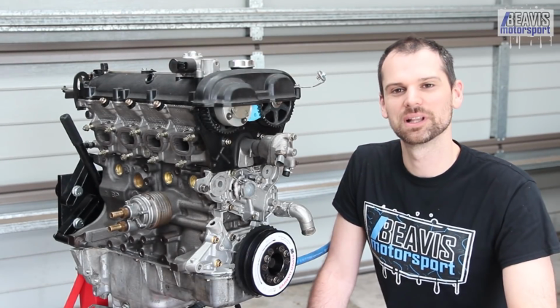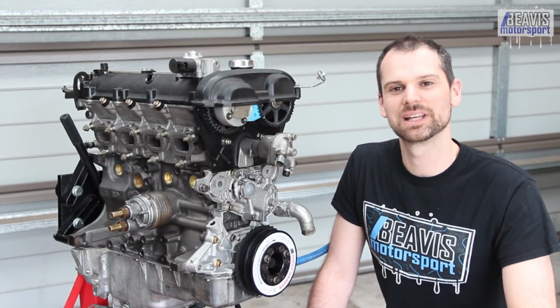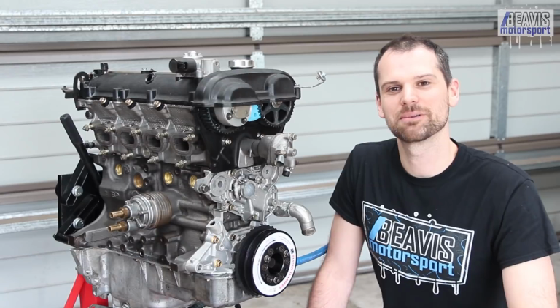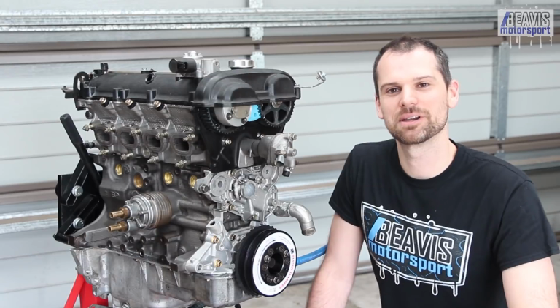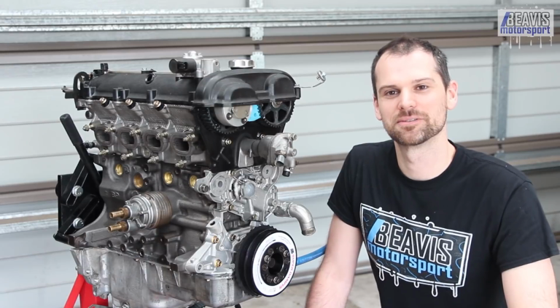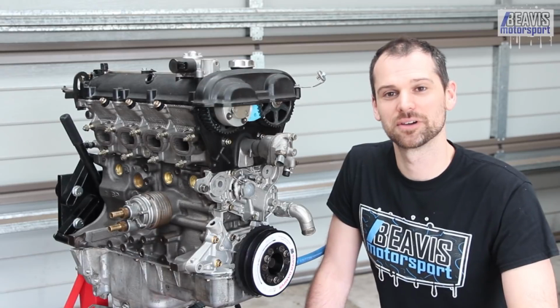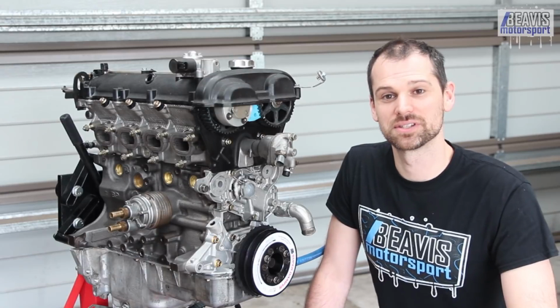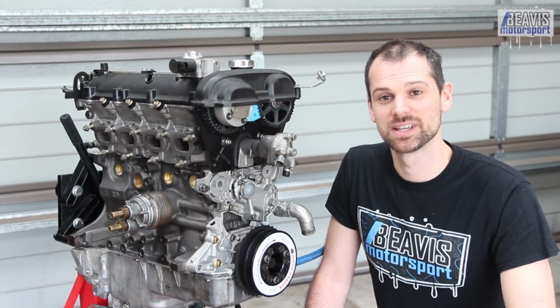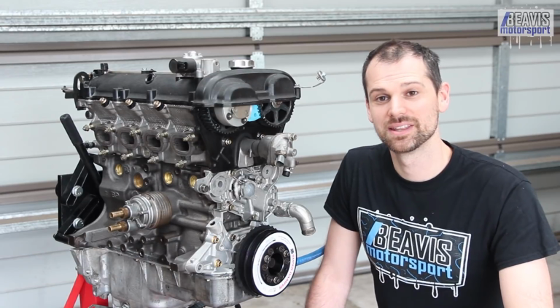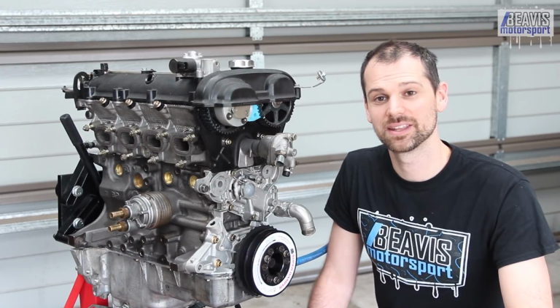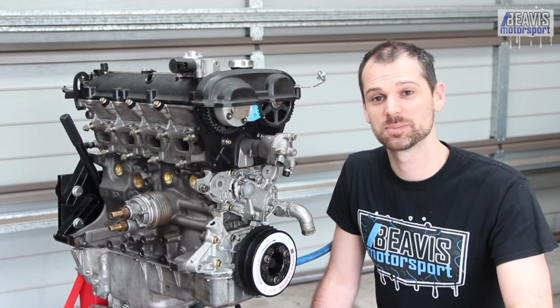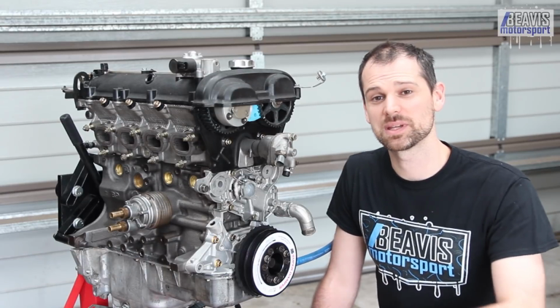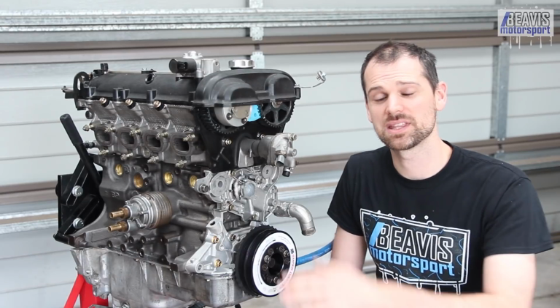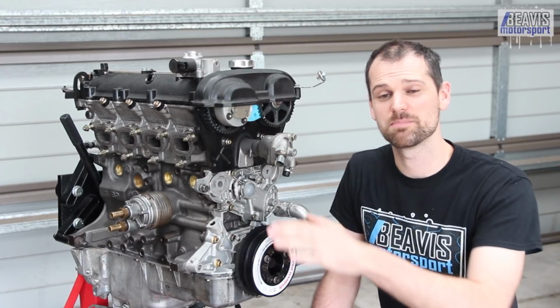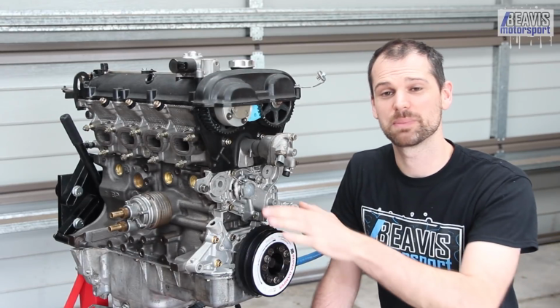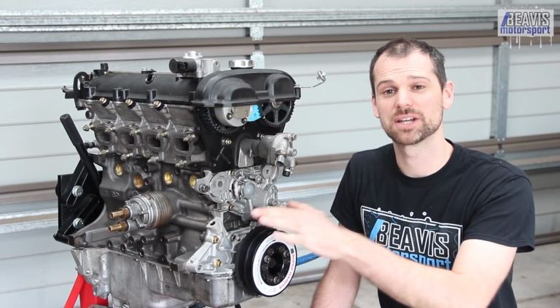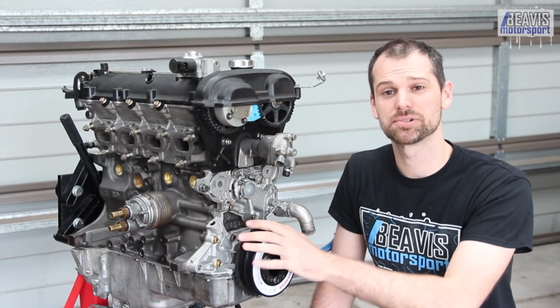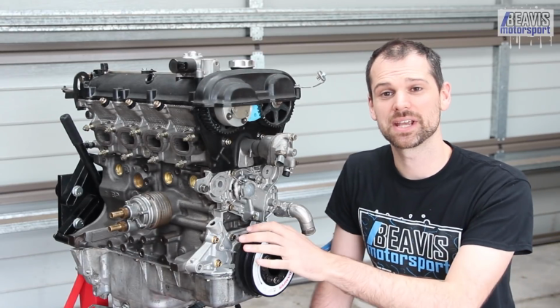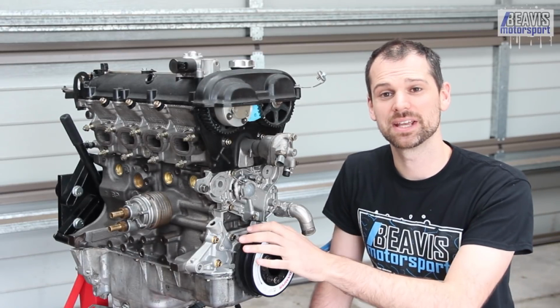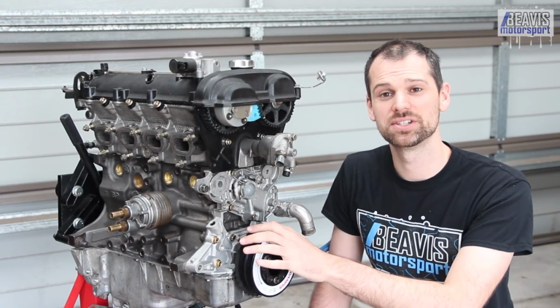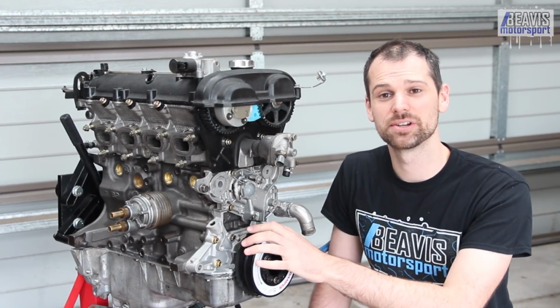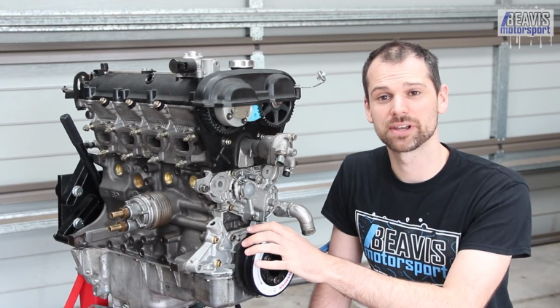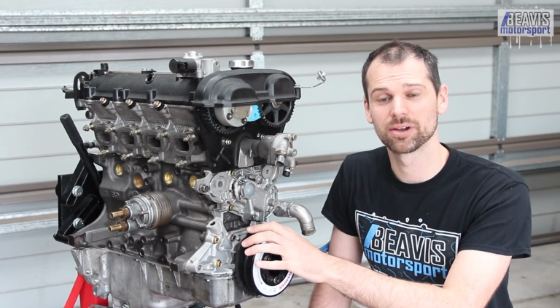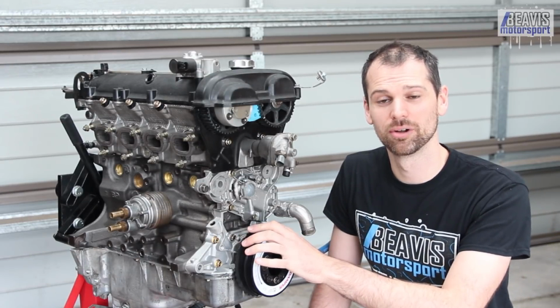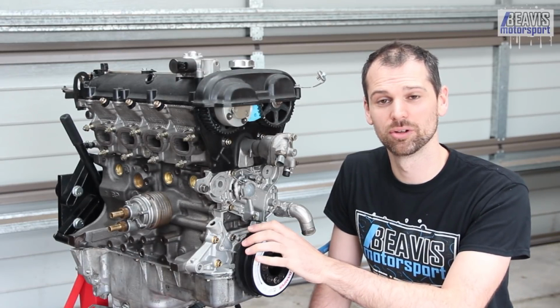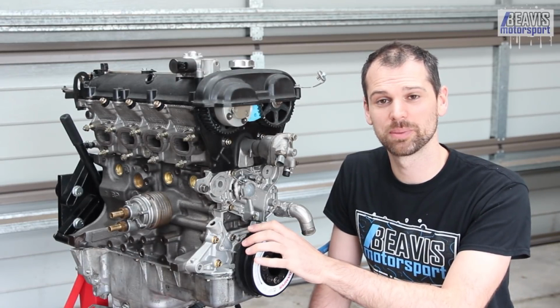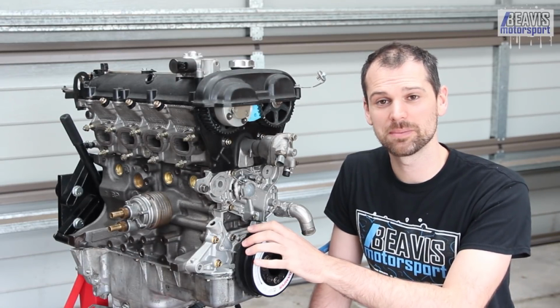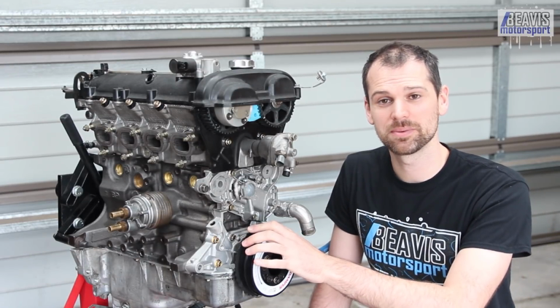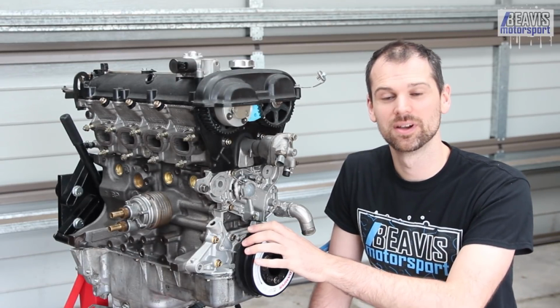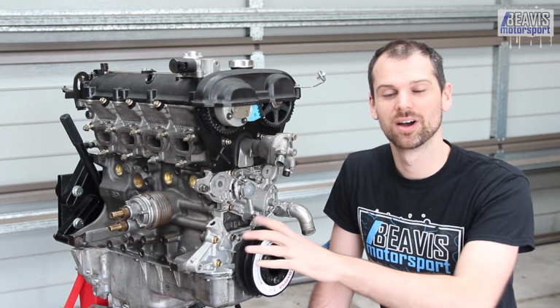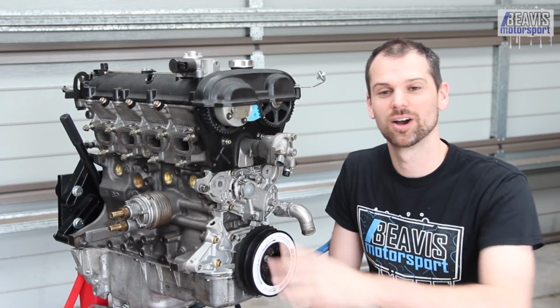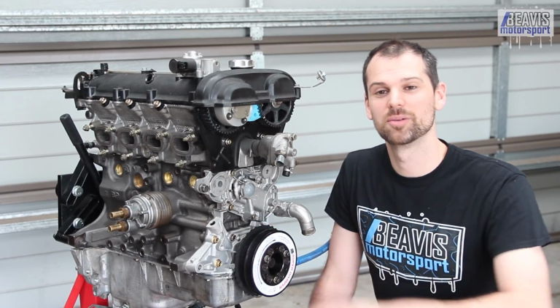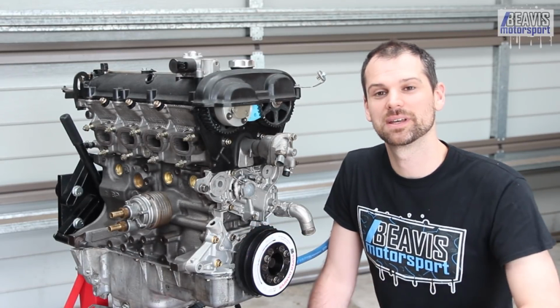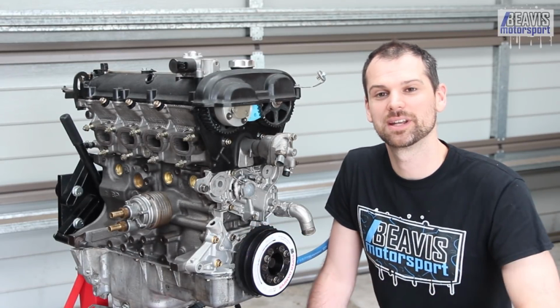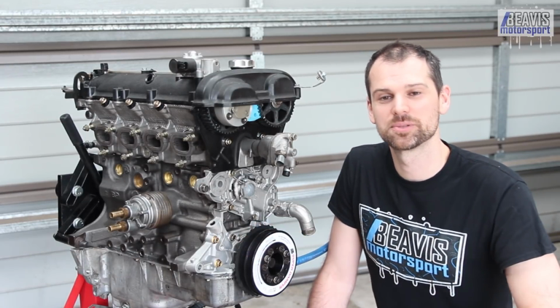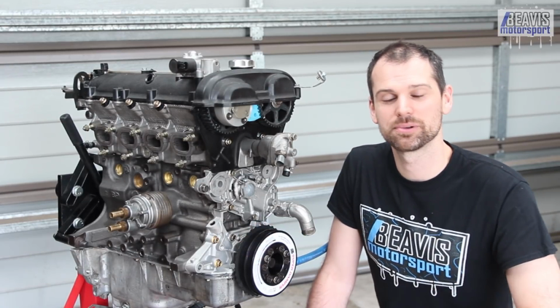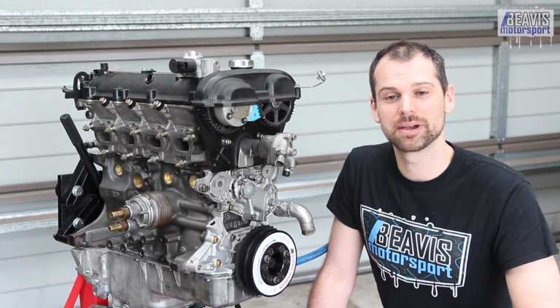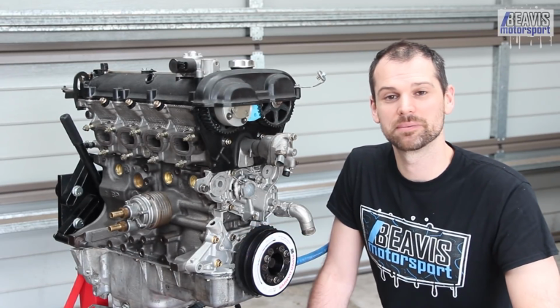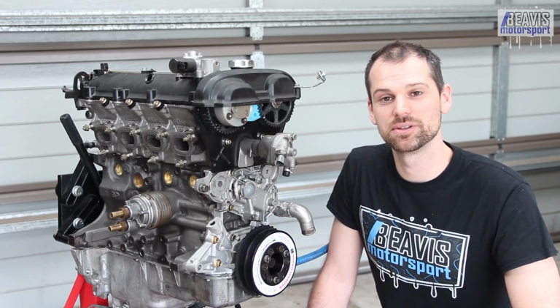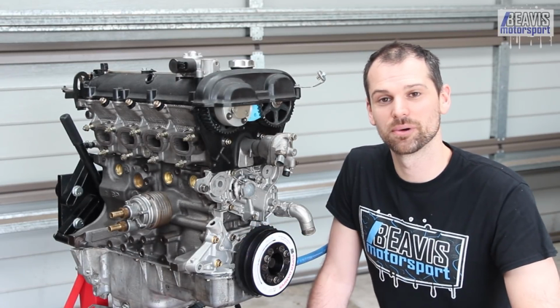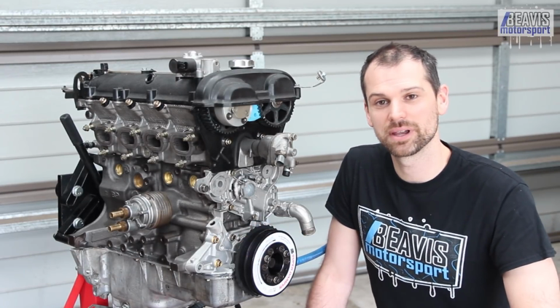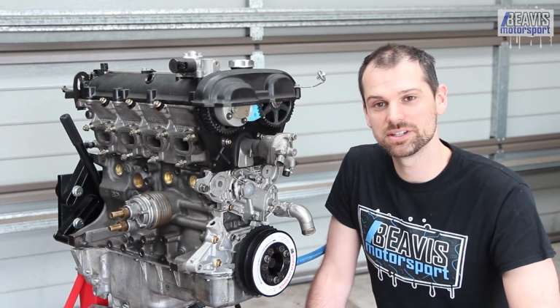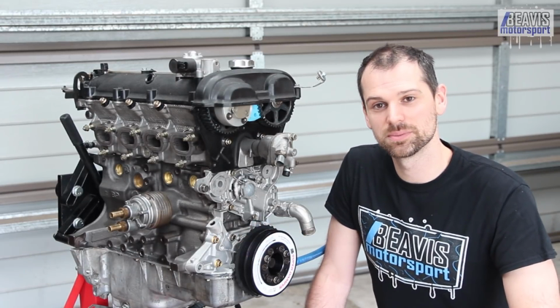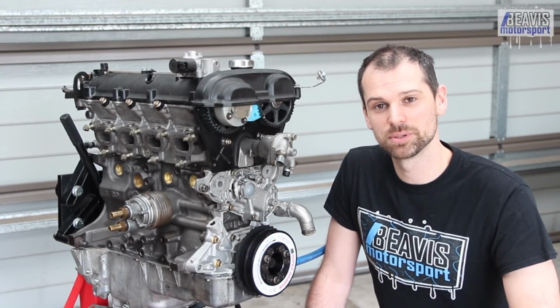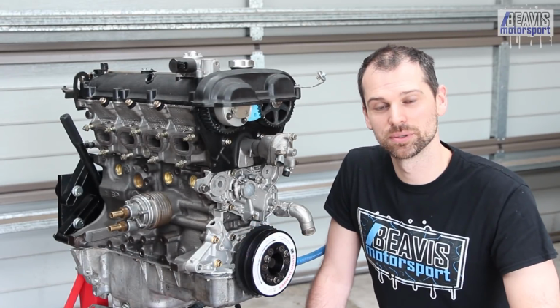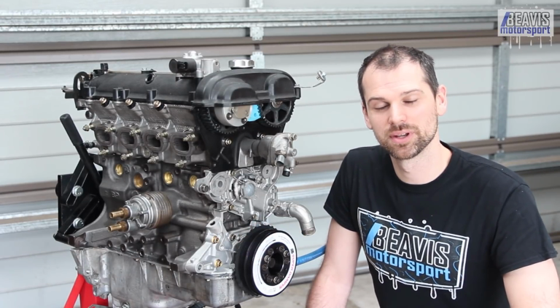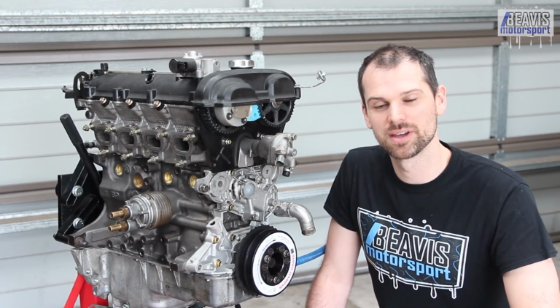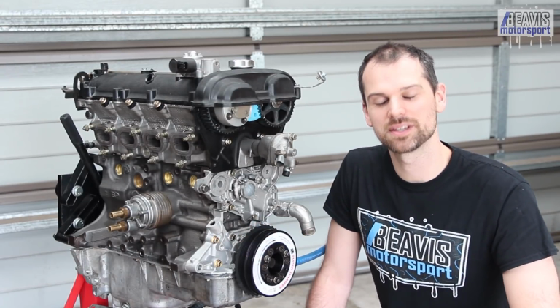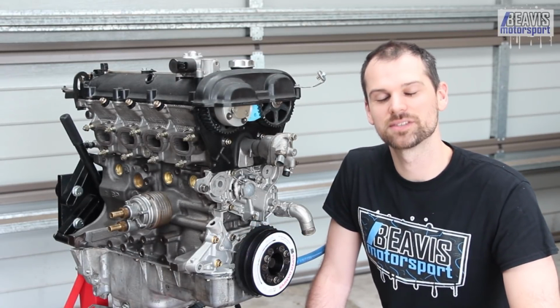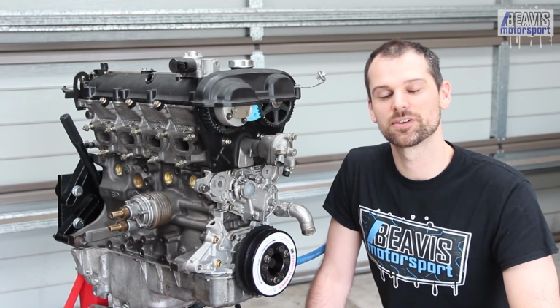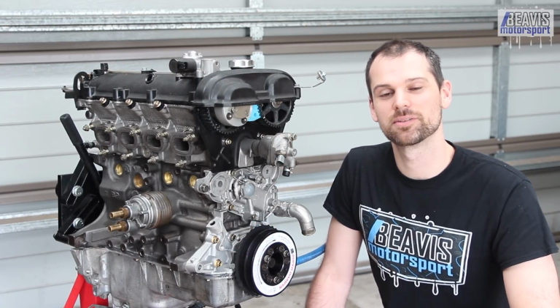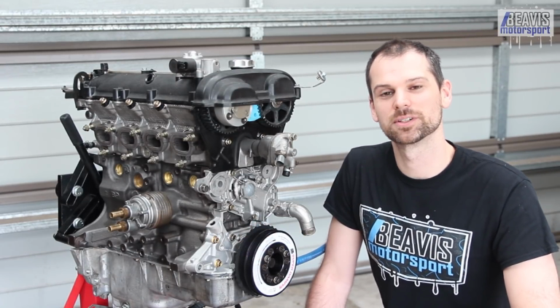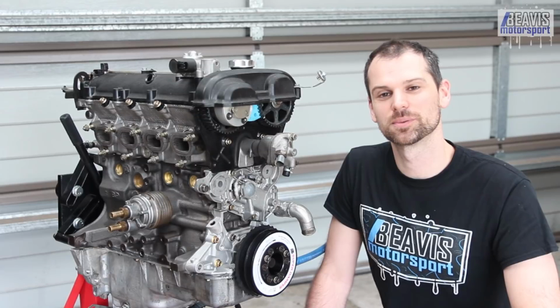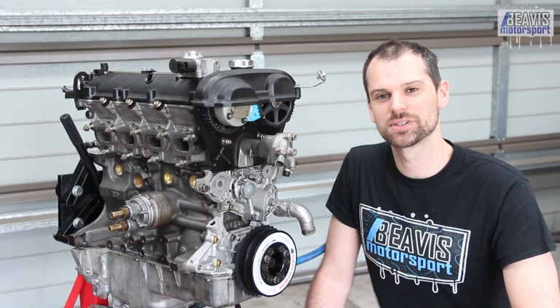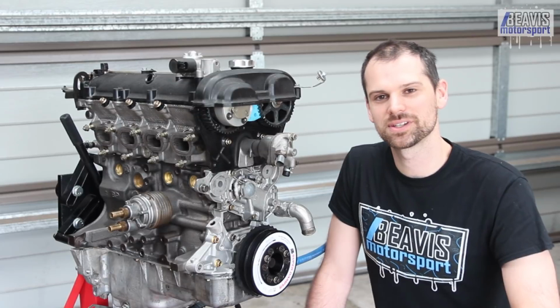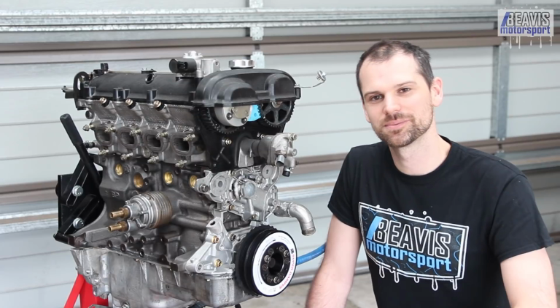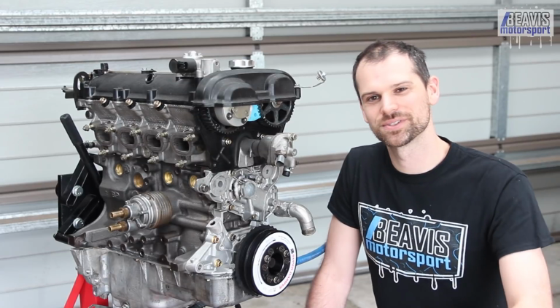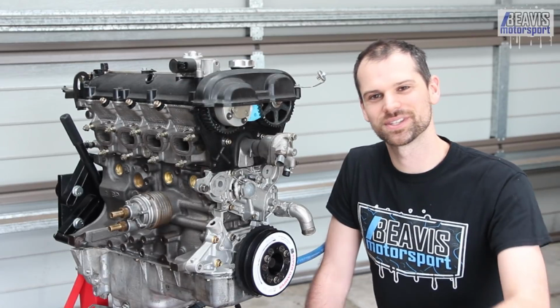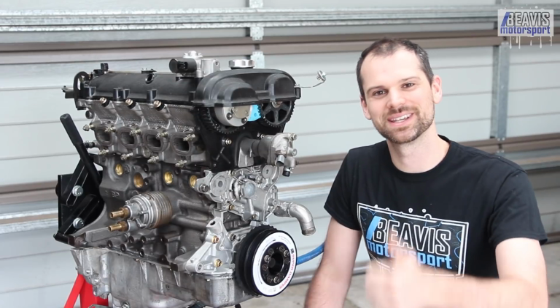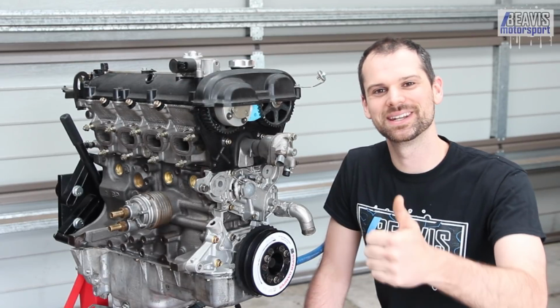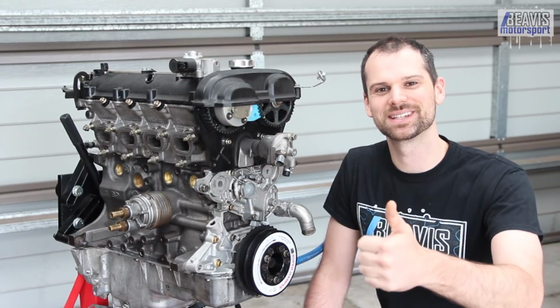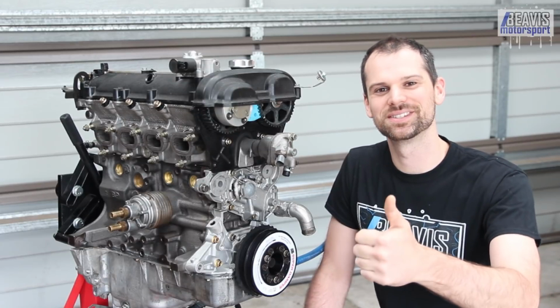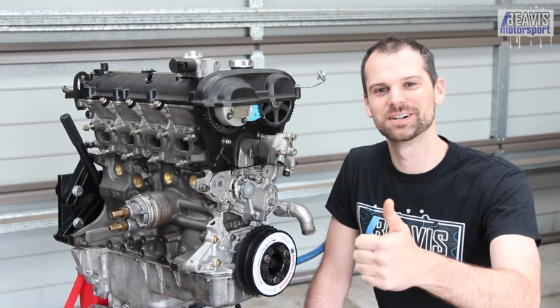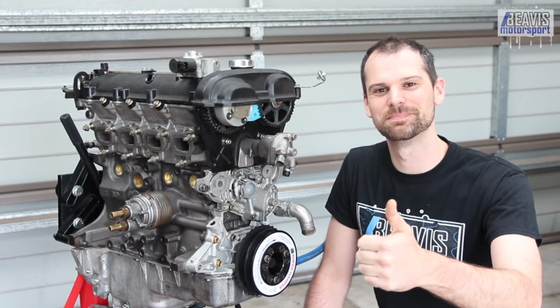Well anyway folks, that's been the Boundary Engineering Oil Pump. I hope that helps you out with your engine build. Thanks very much for watching — we'll see you next time.